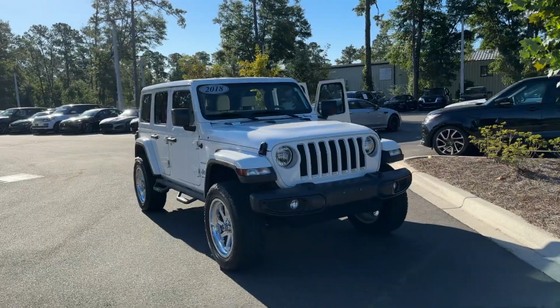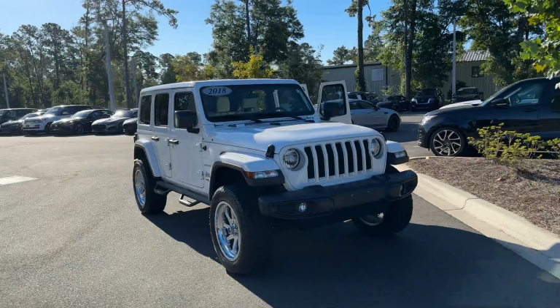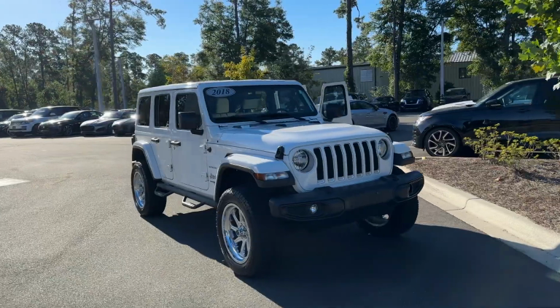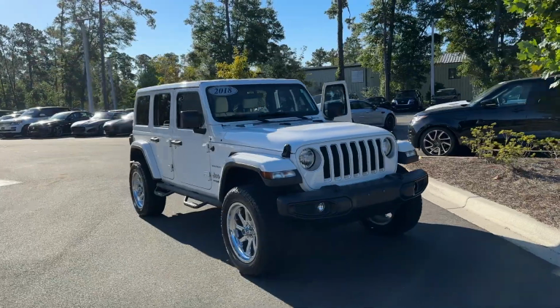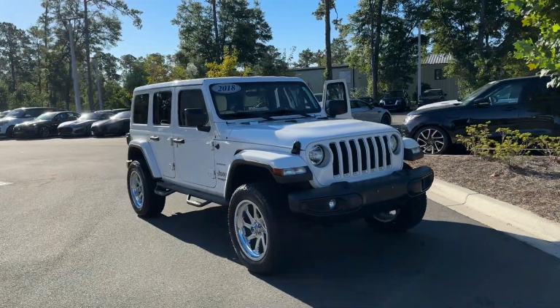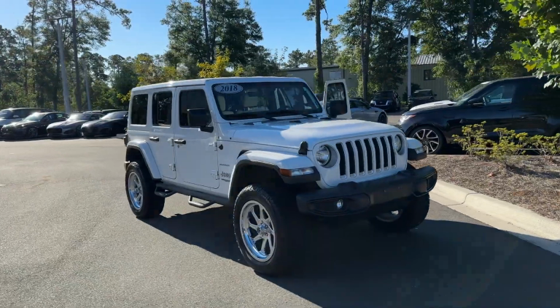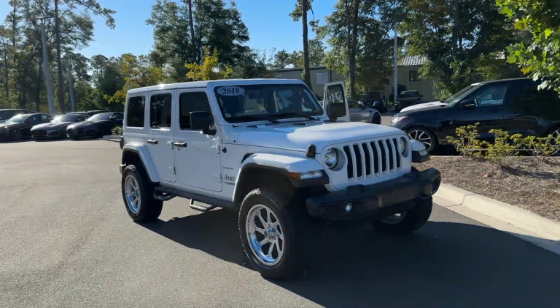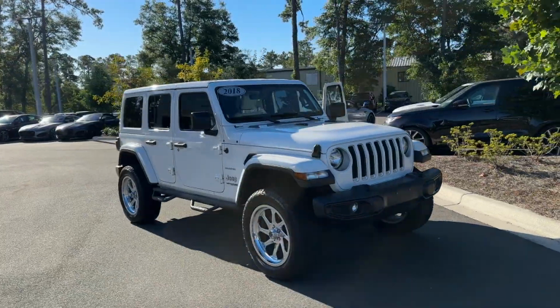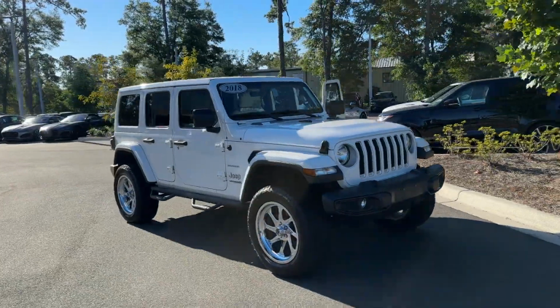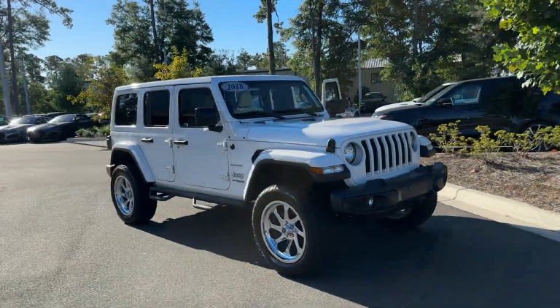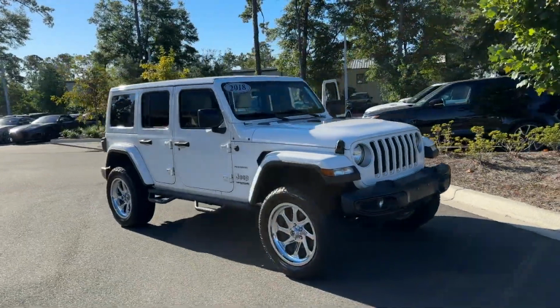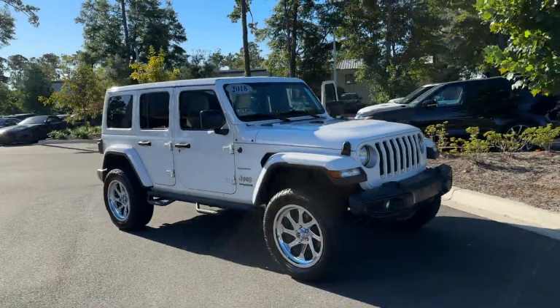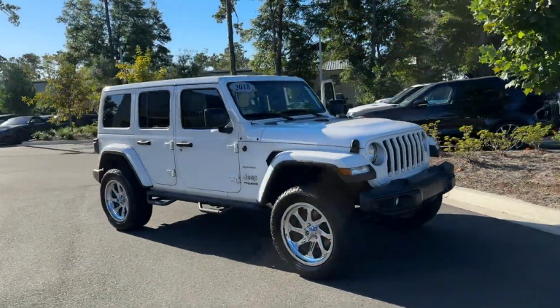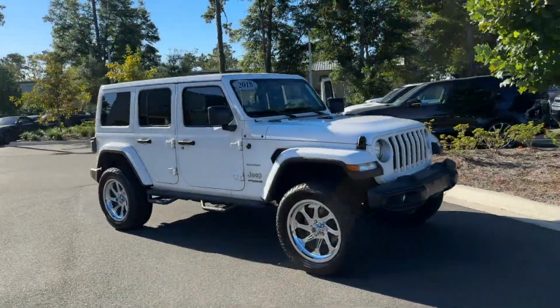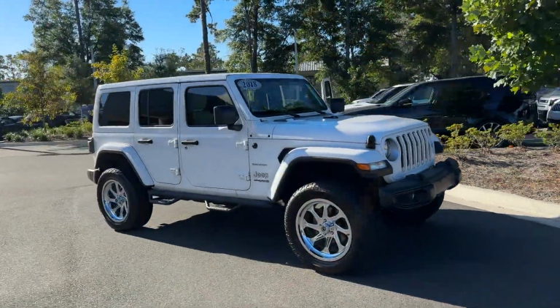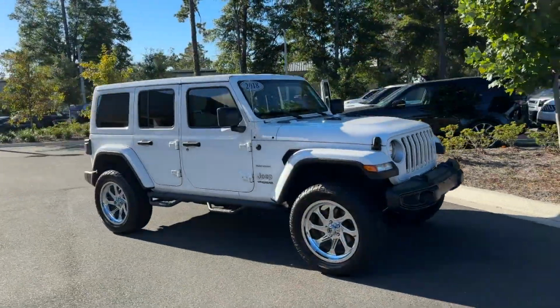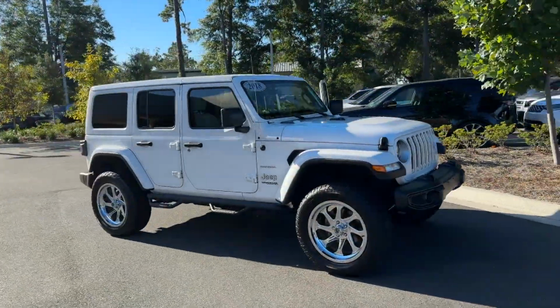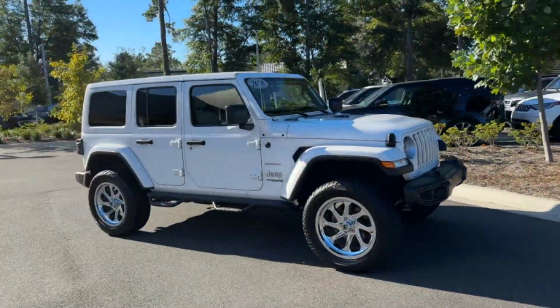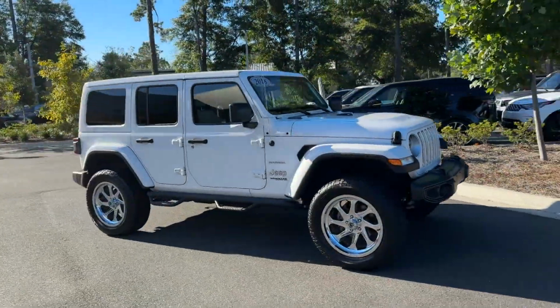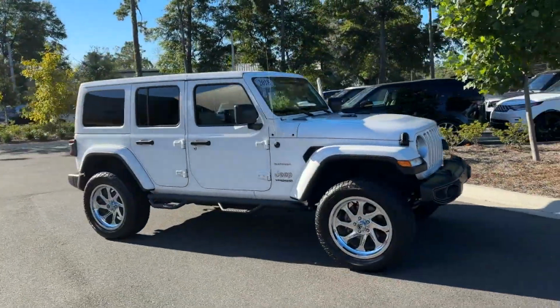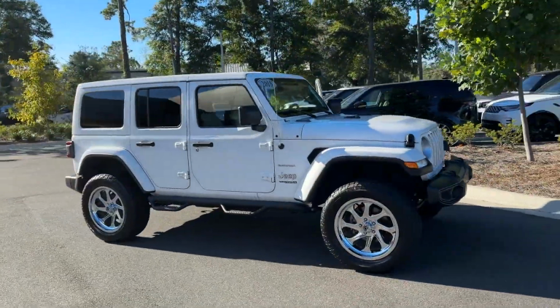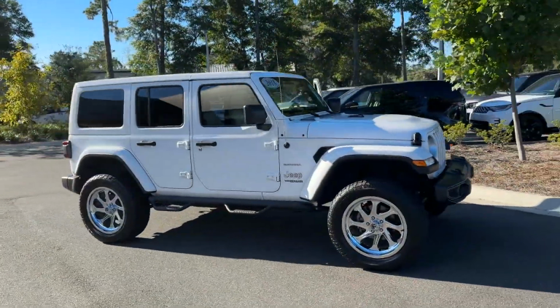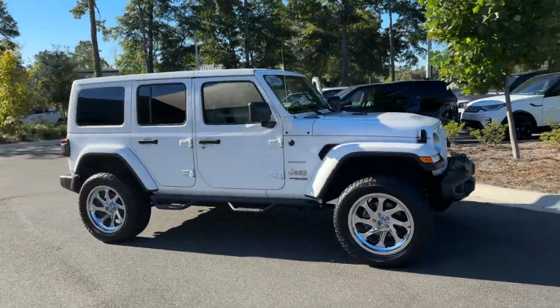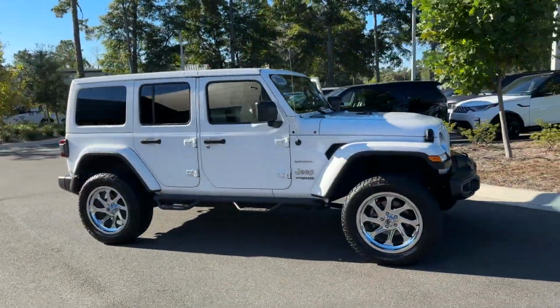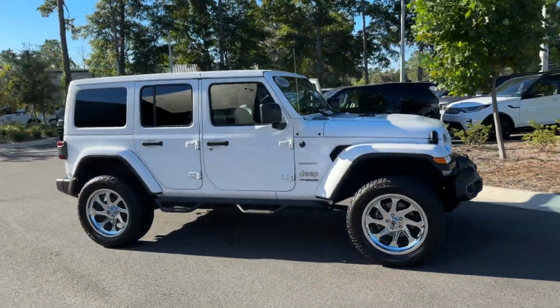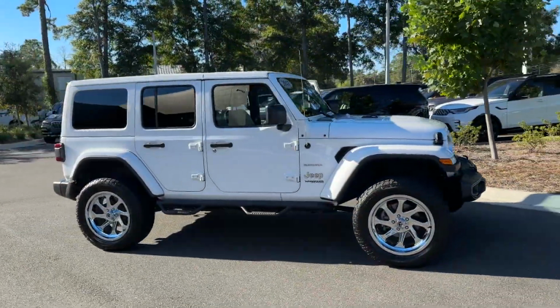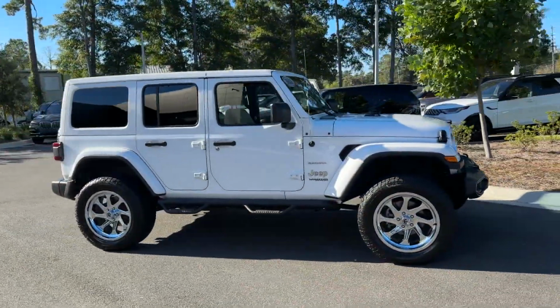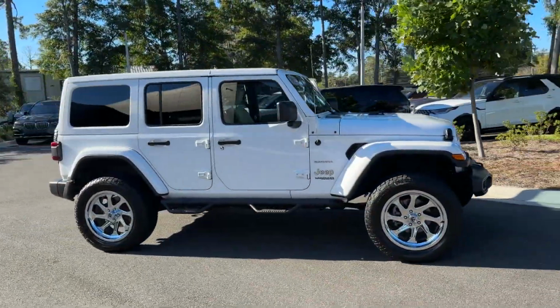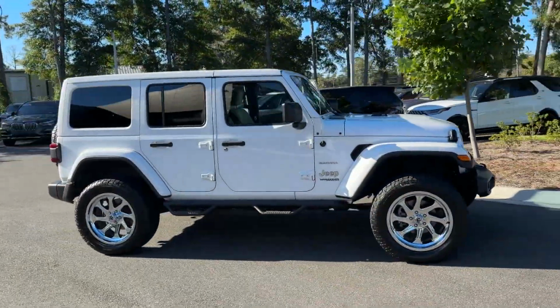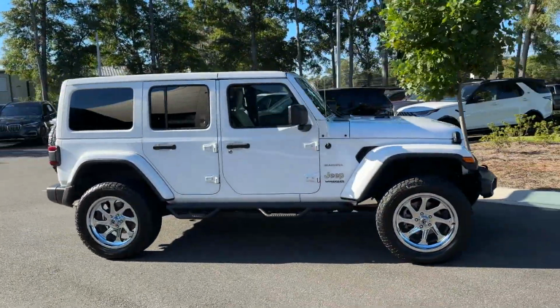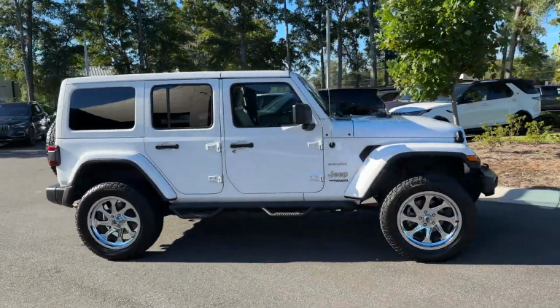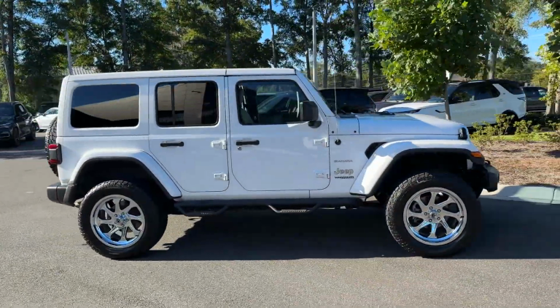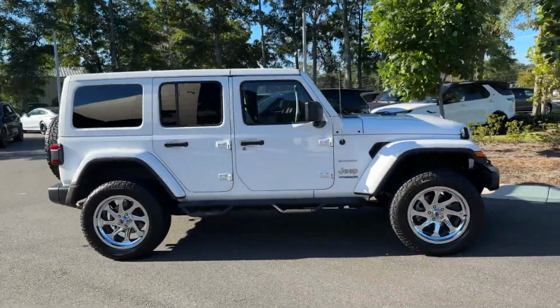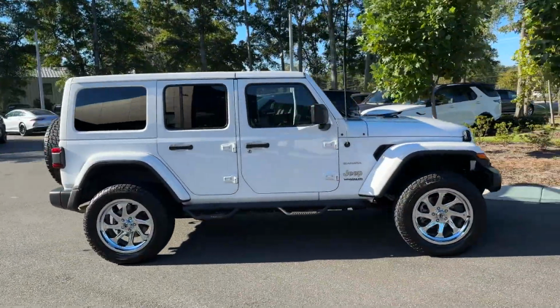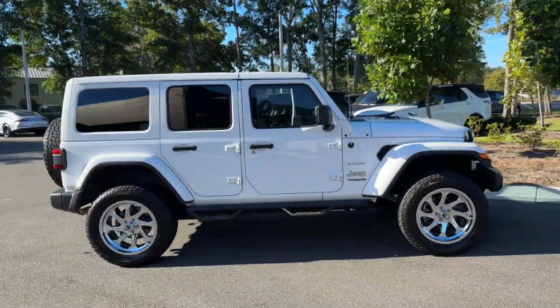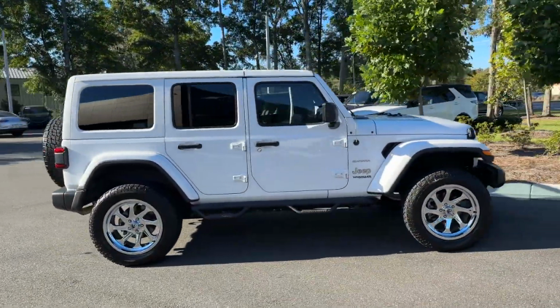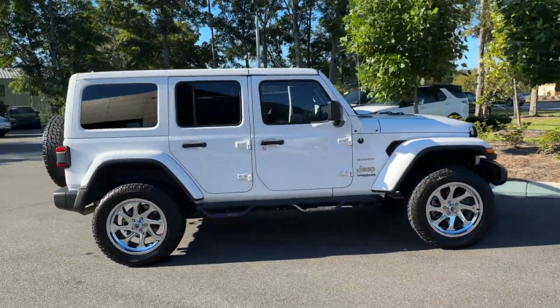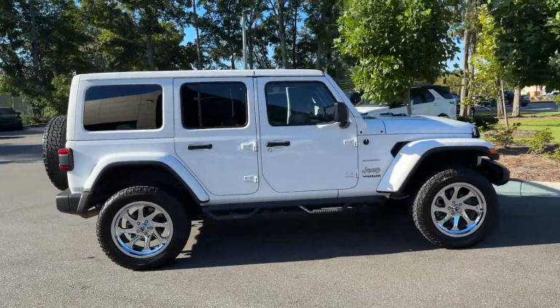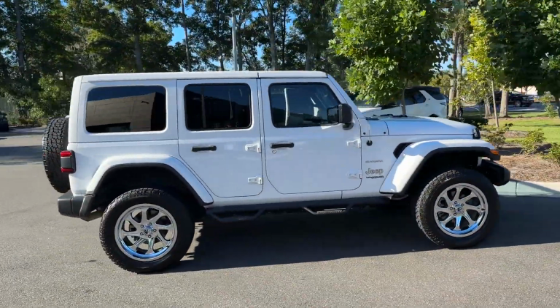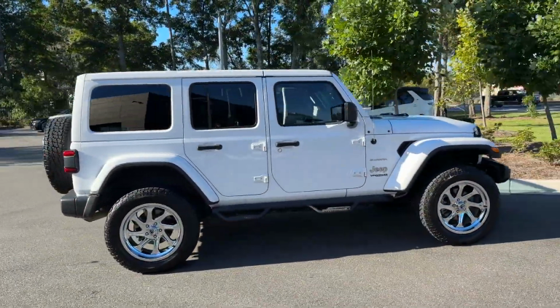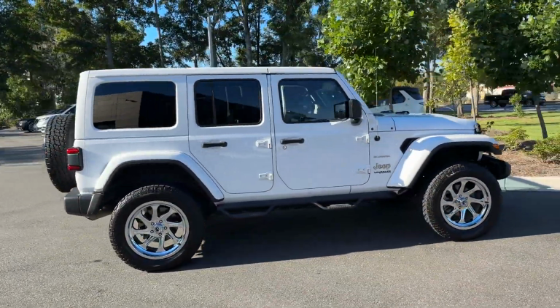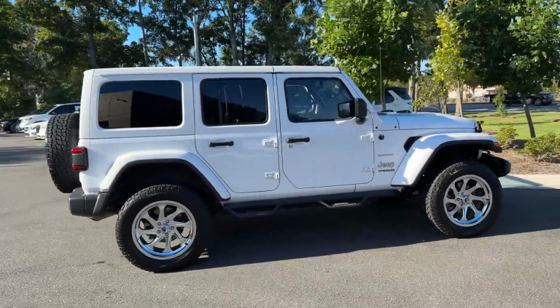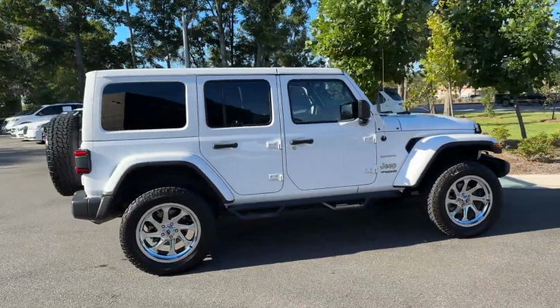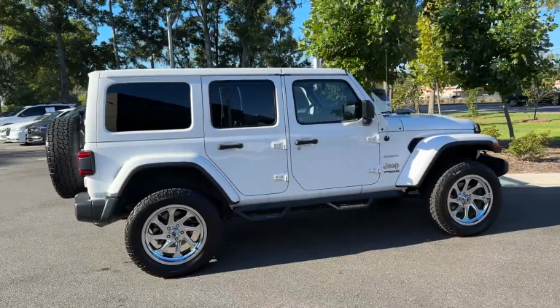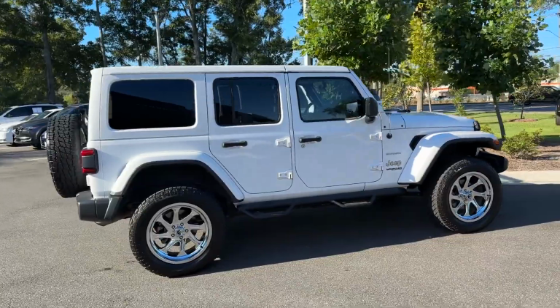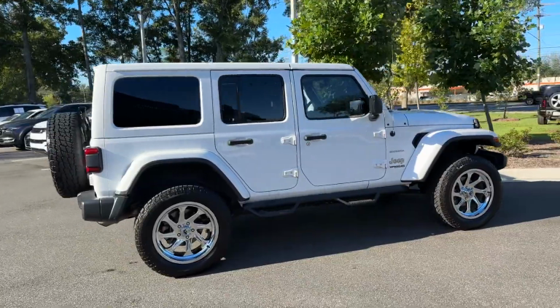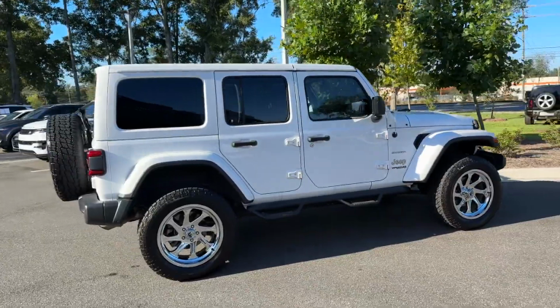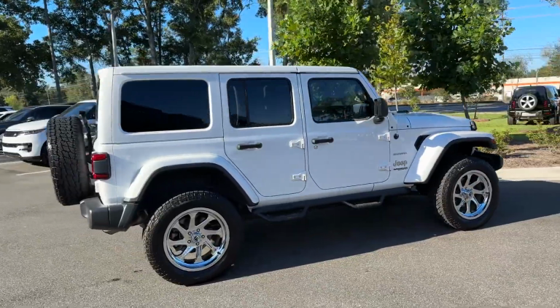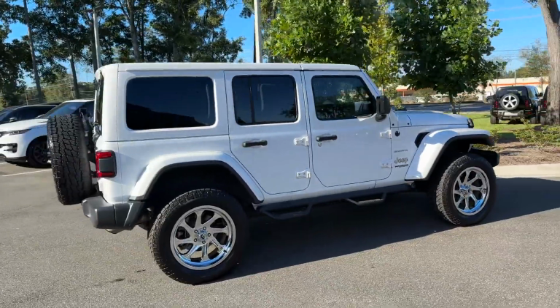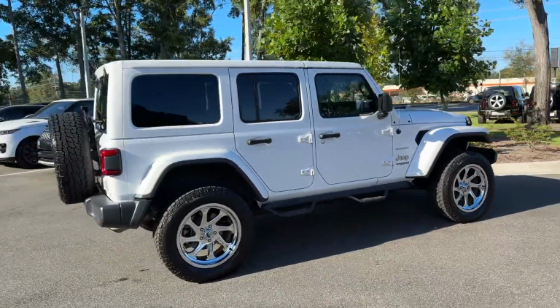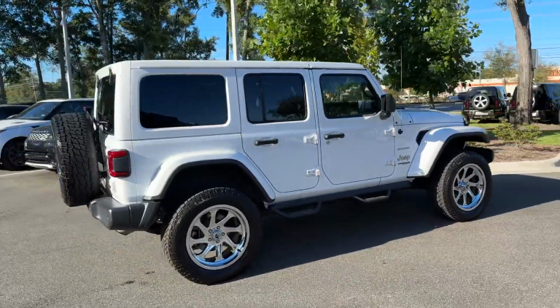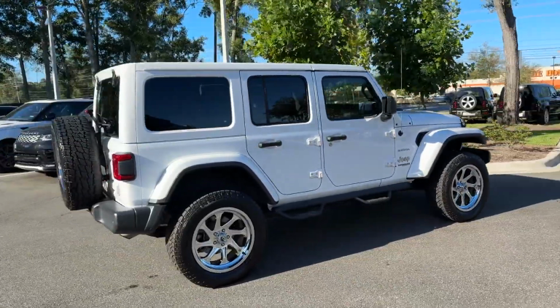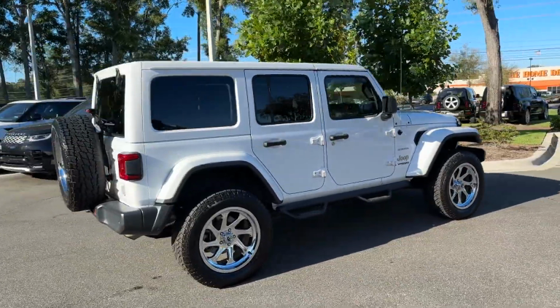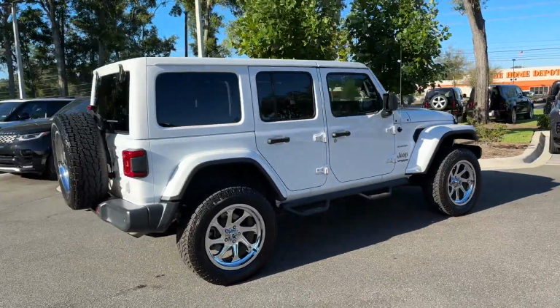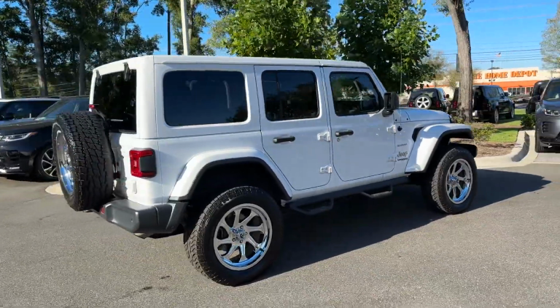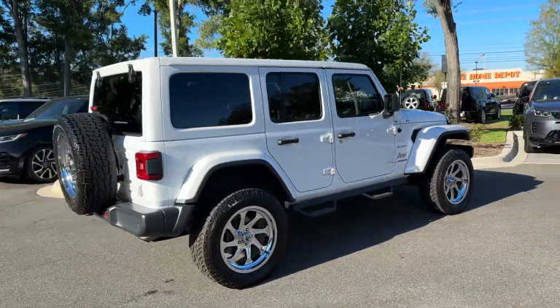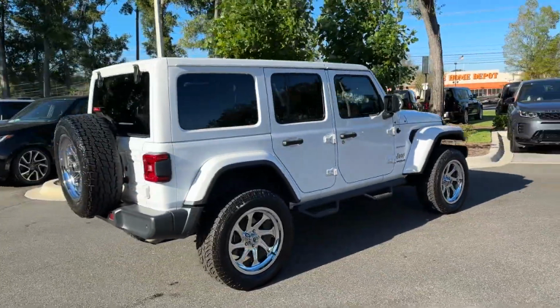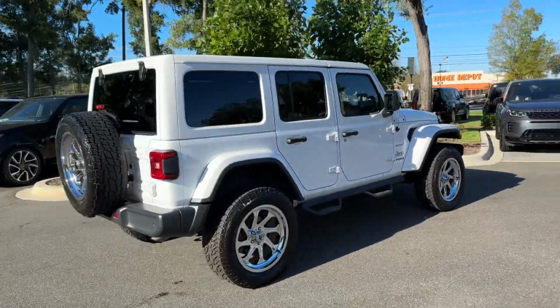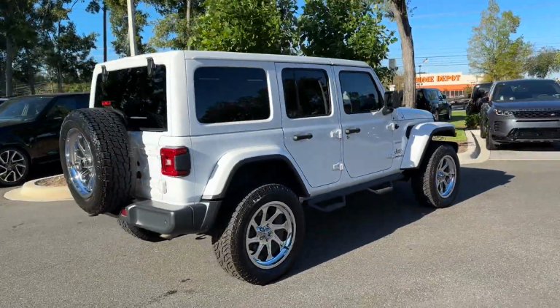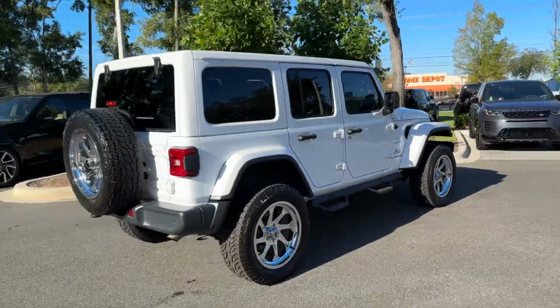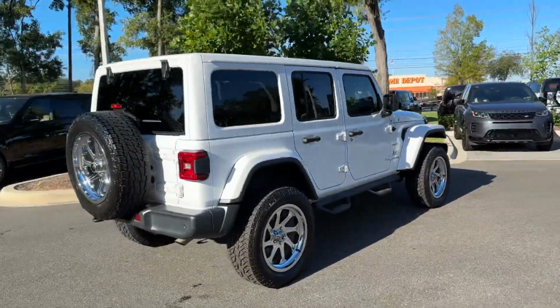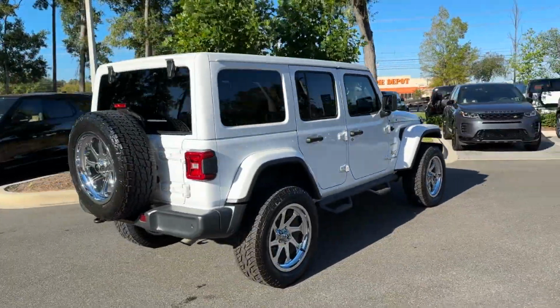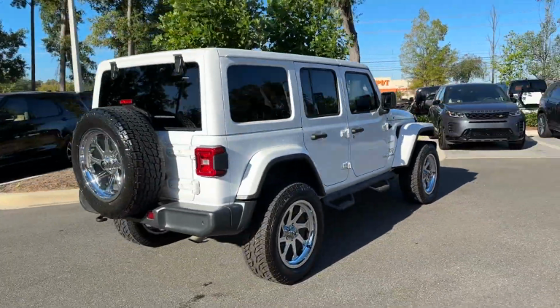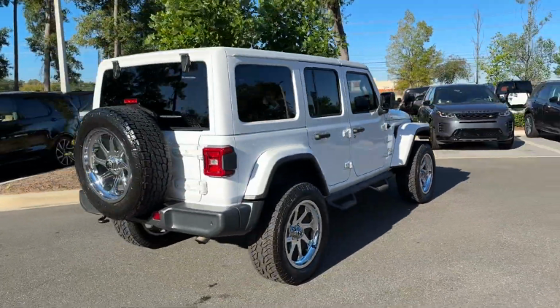2018 Jeep Wrangler Unlimited. This SUV offers space as well as power and performance.